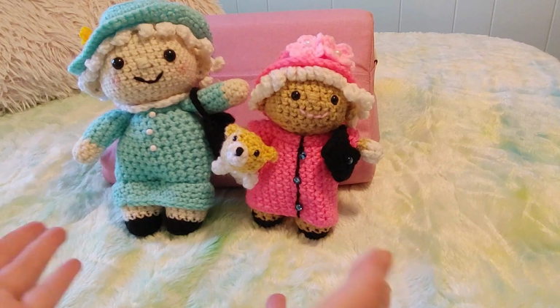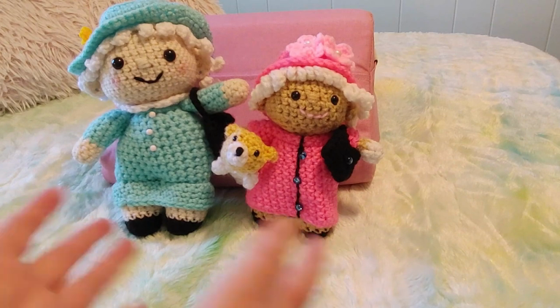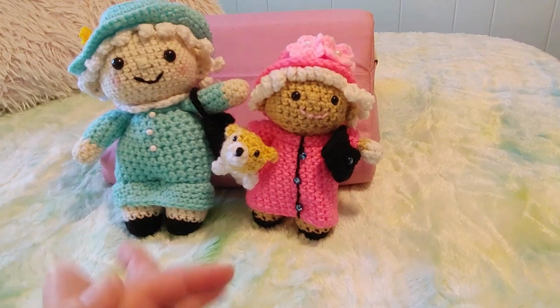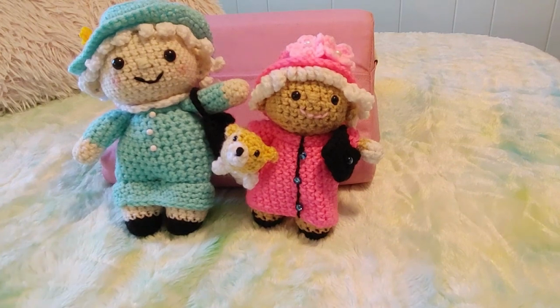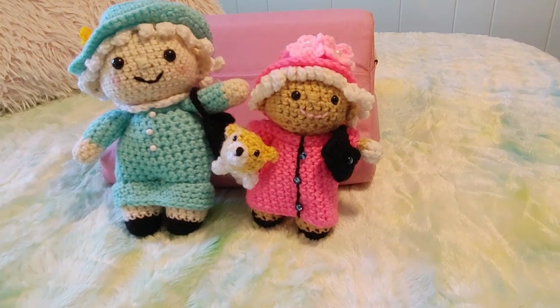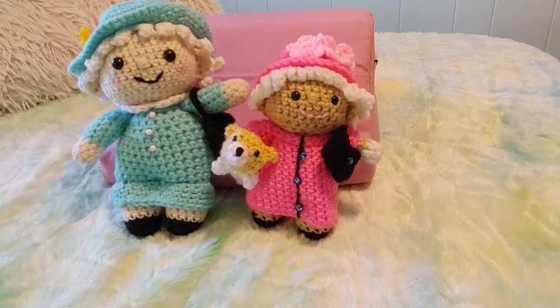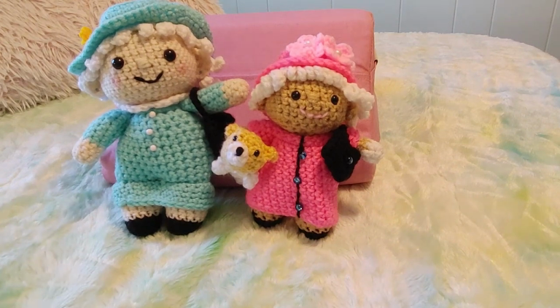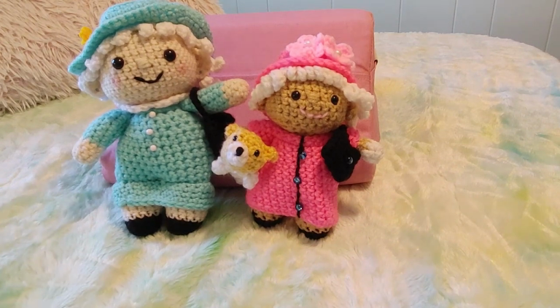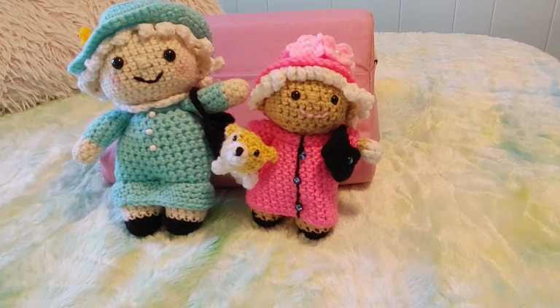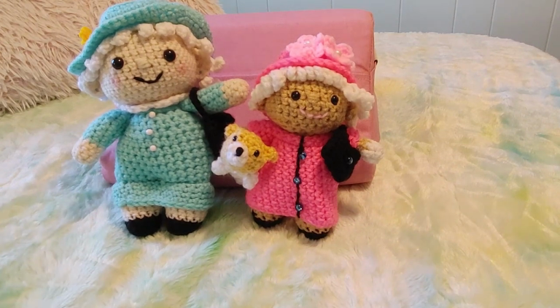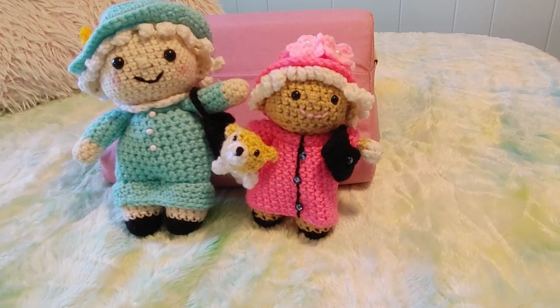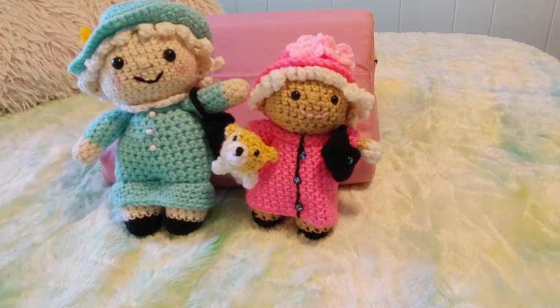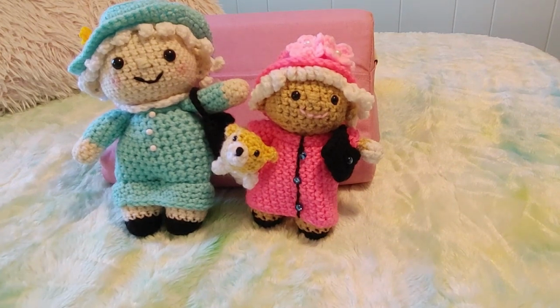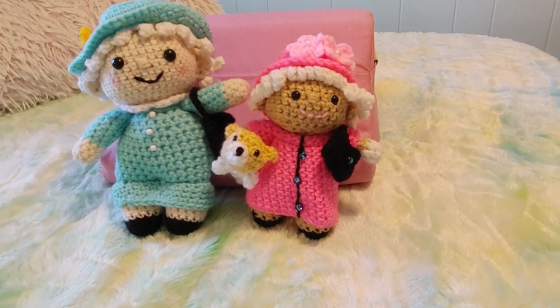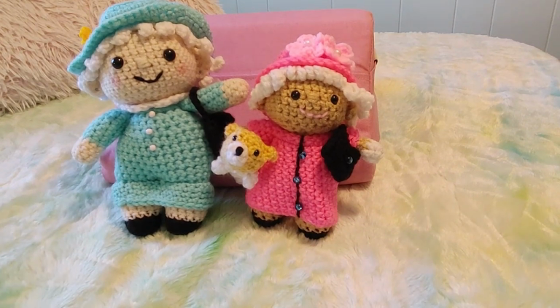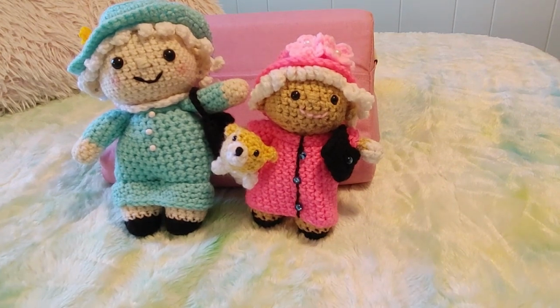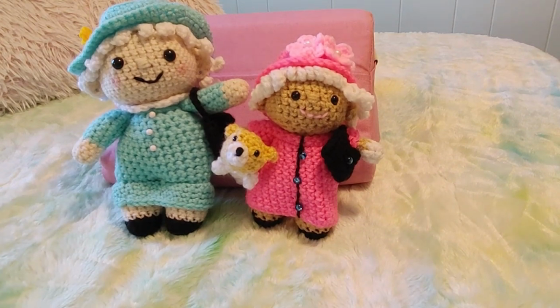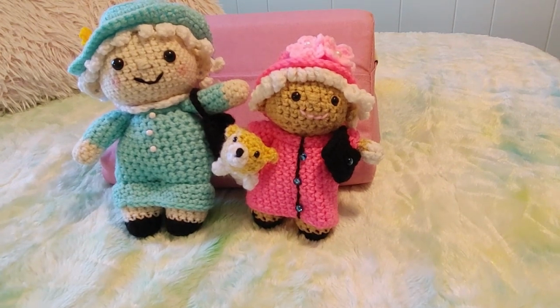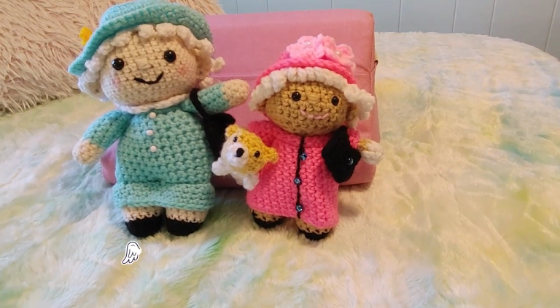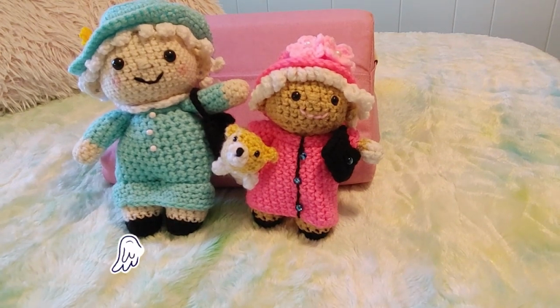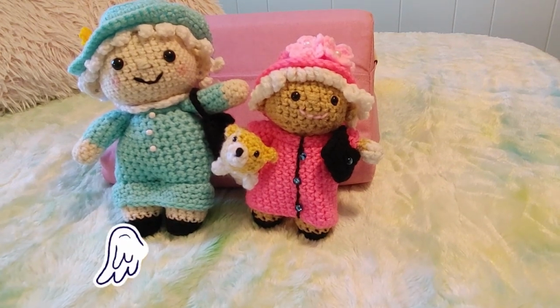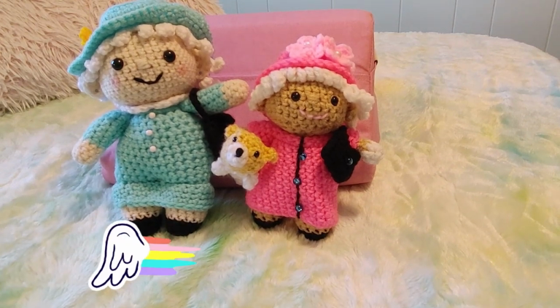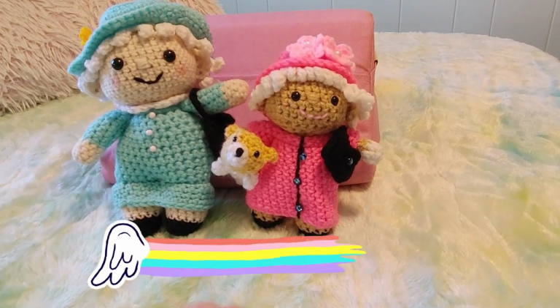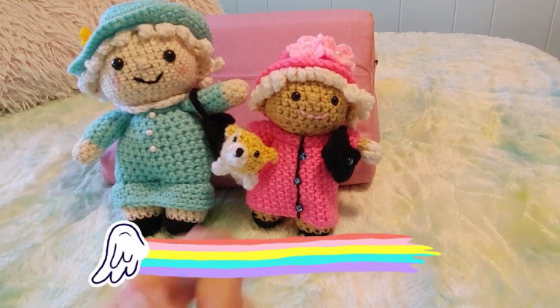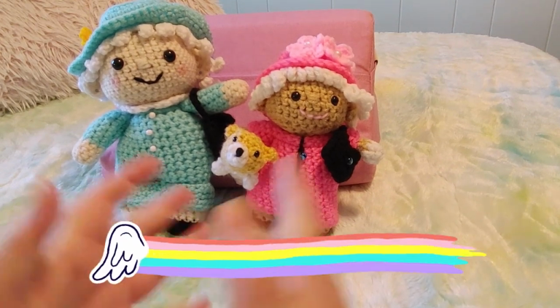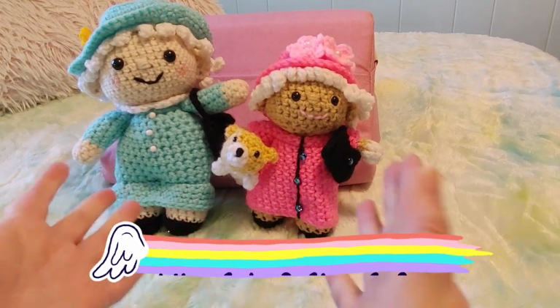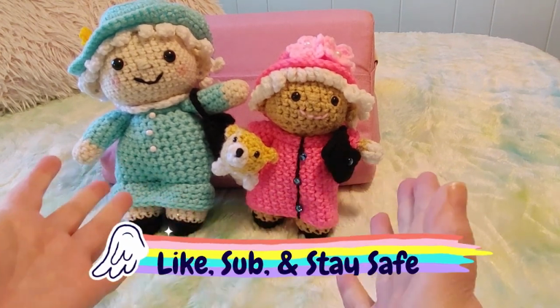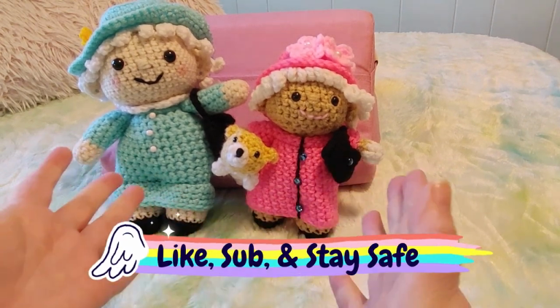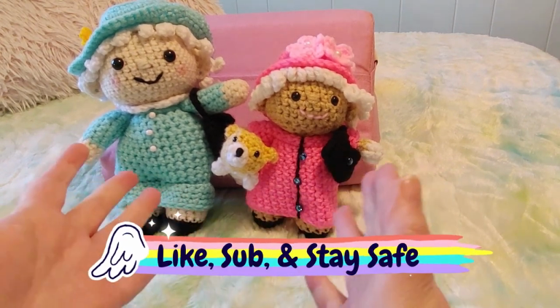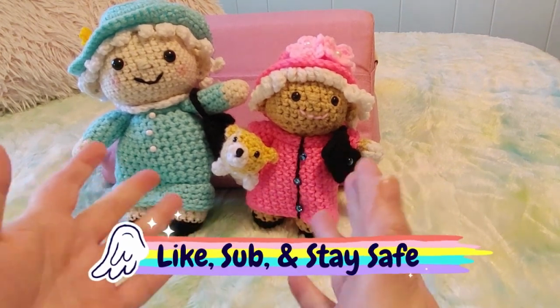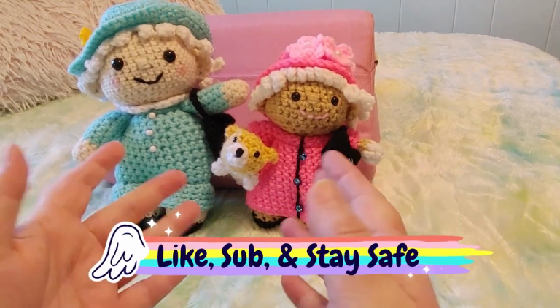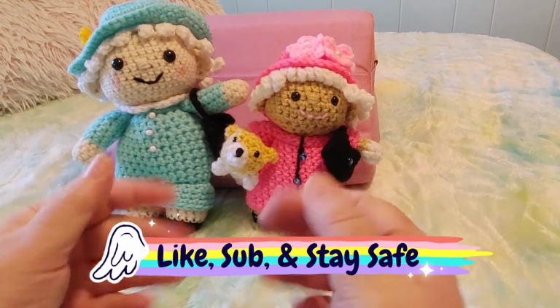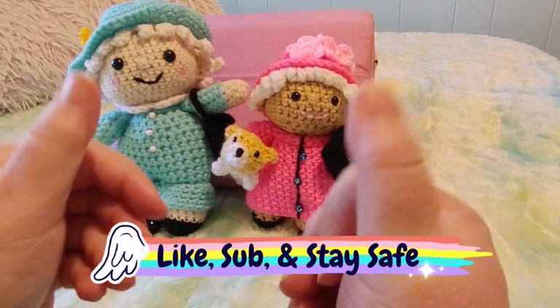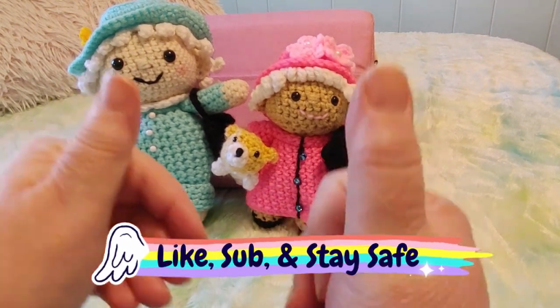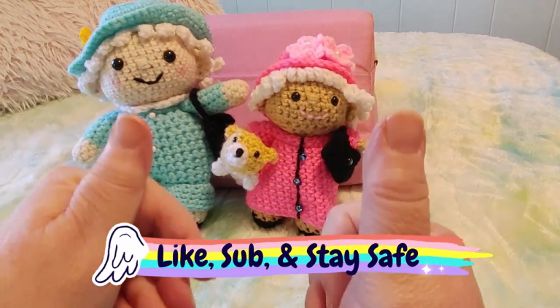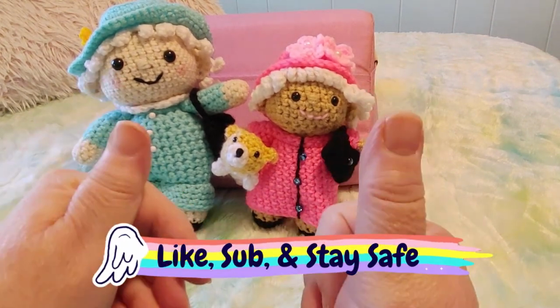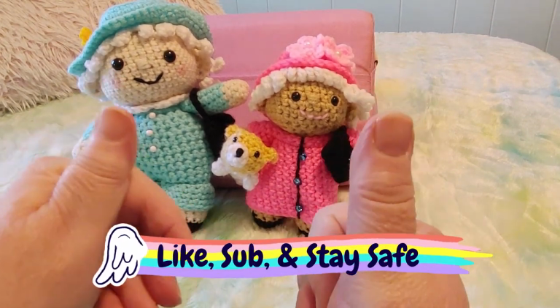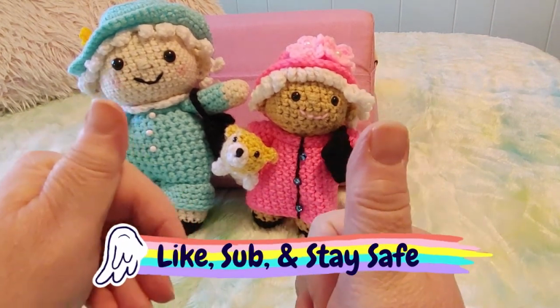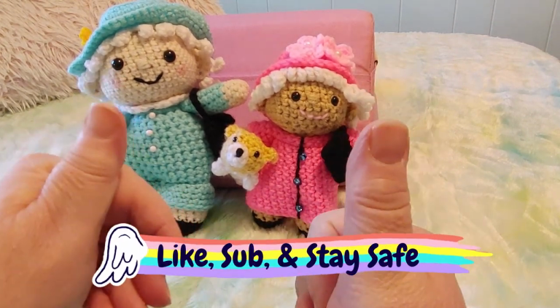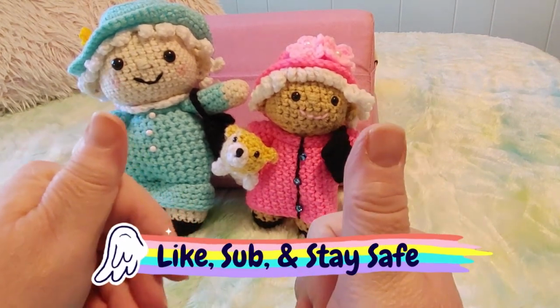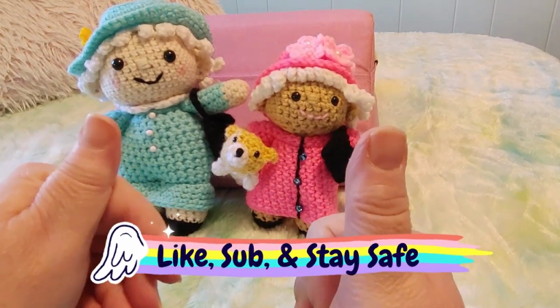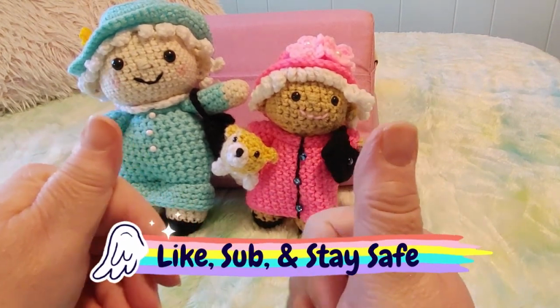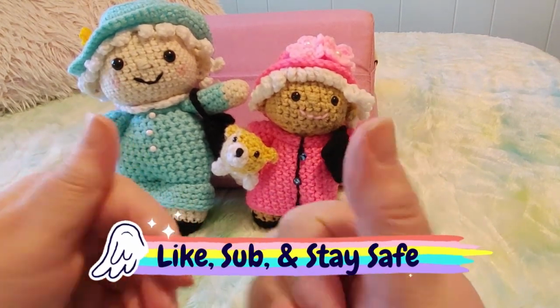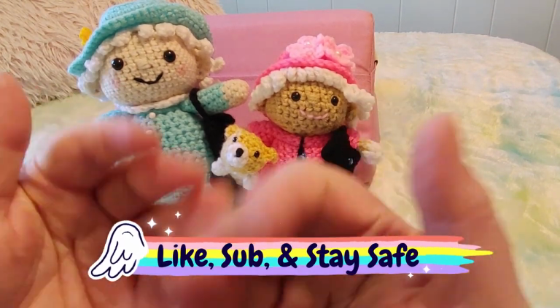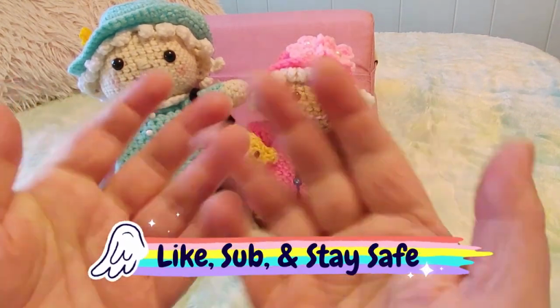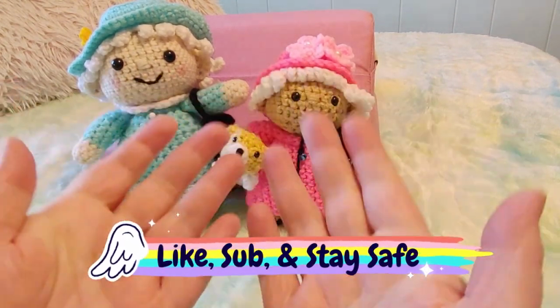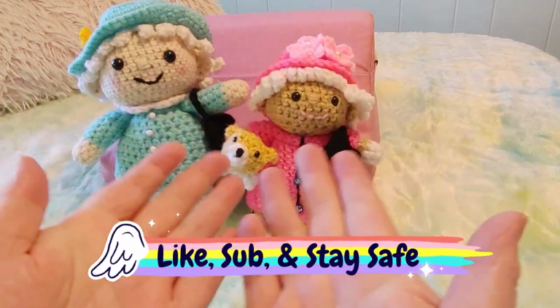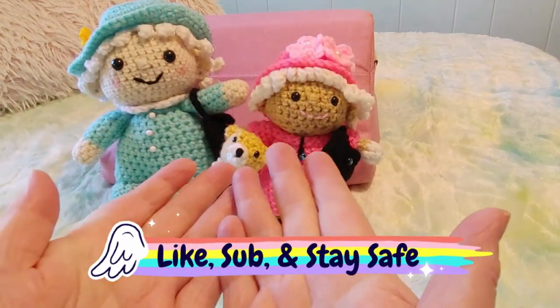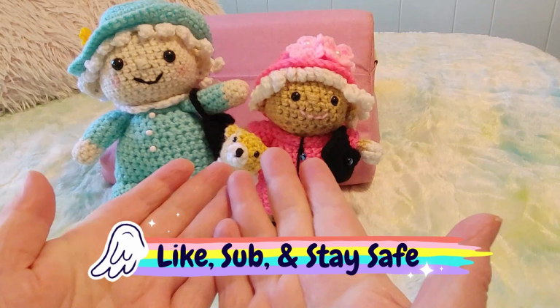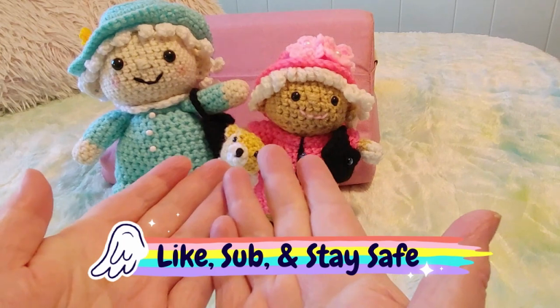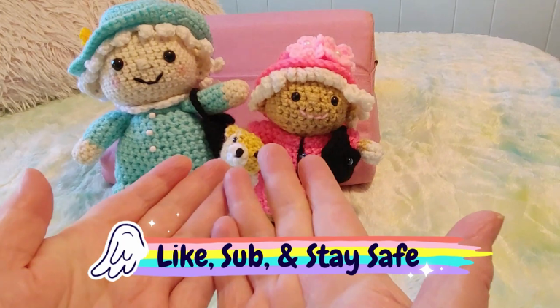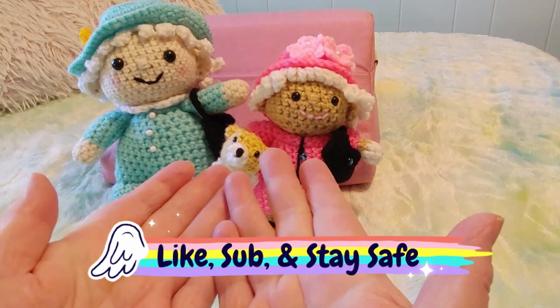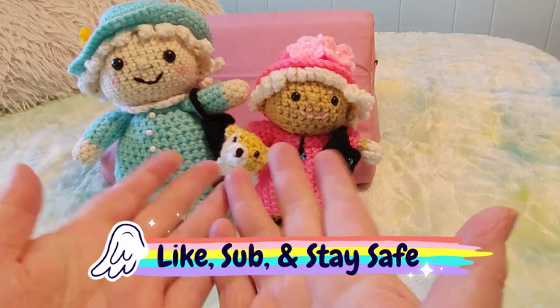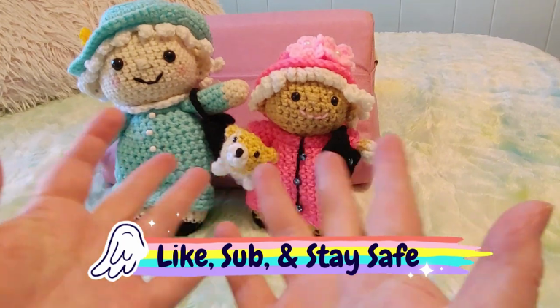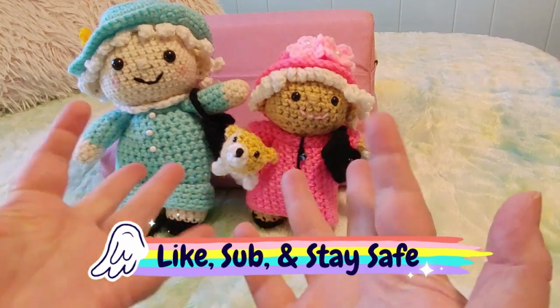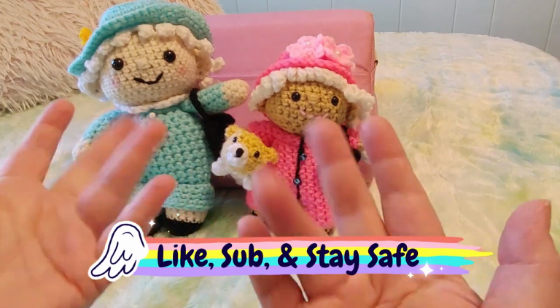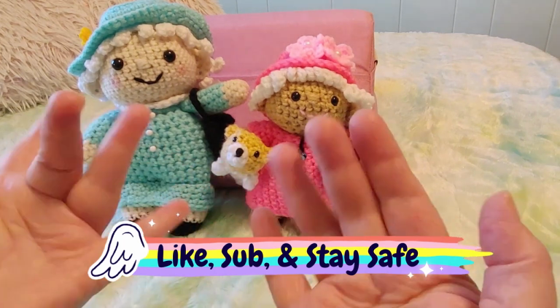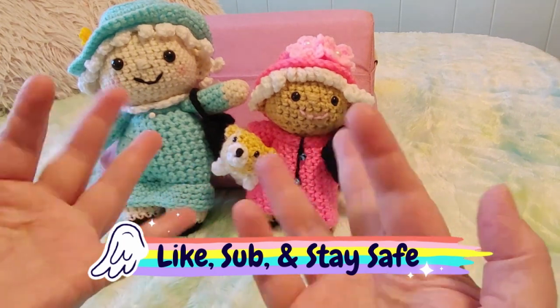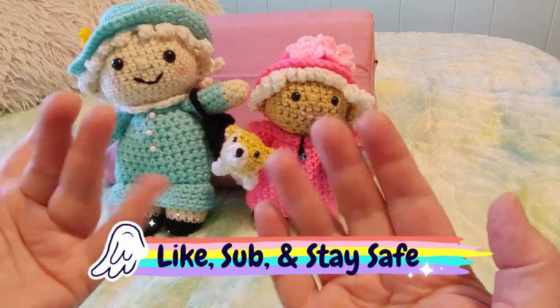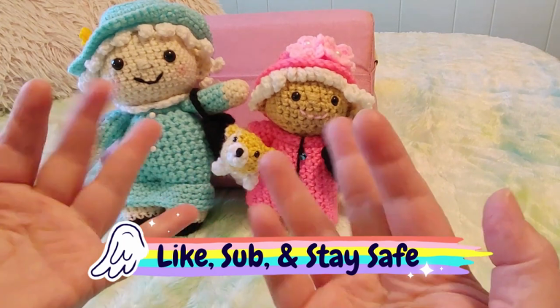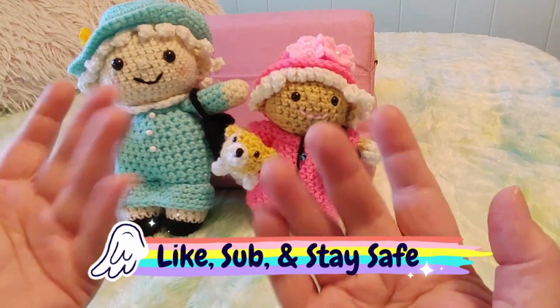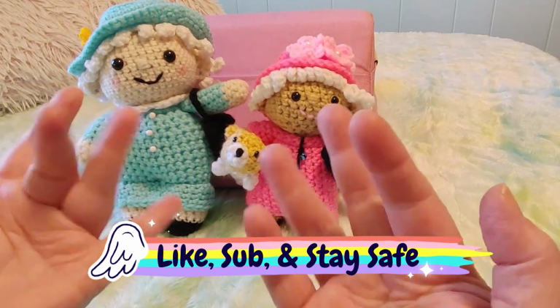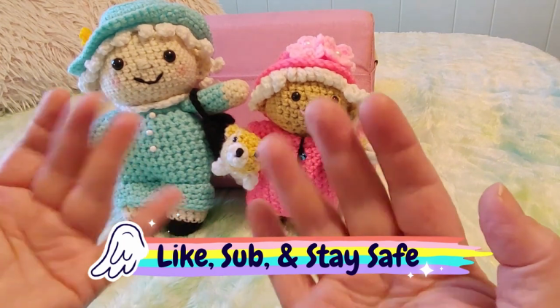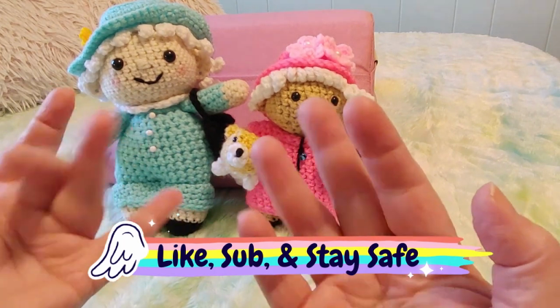Let me know which one you like better. Leave your comments, don't forget to give me a like, stay safe, and bye for now.